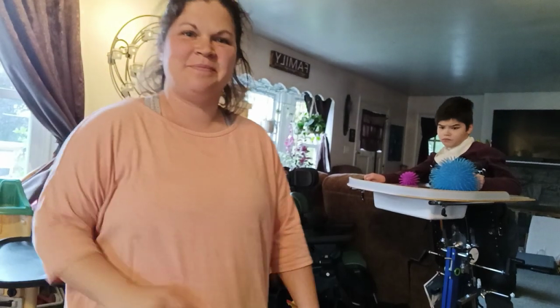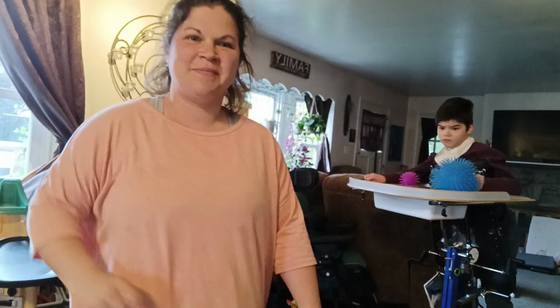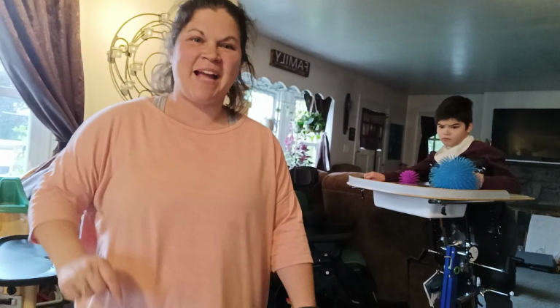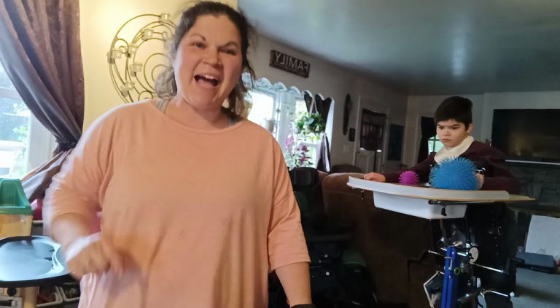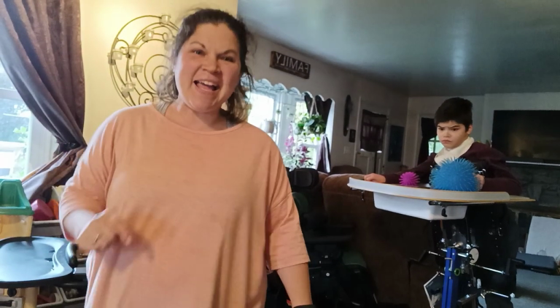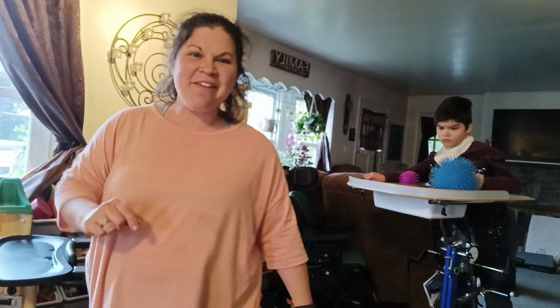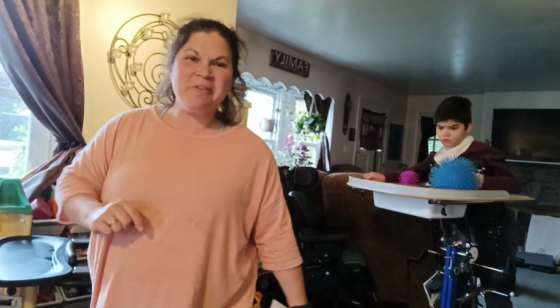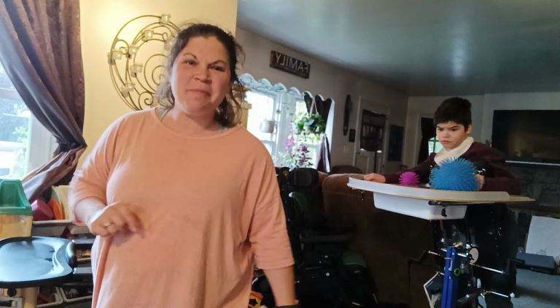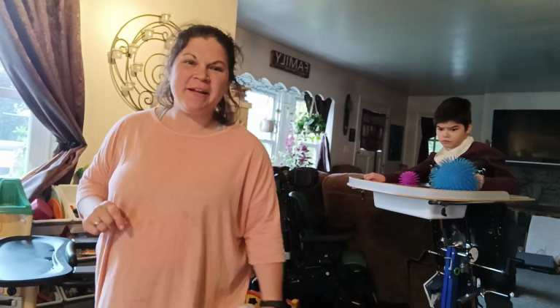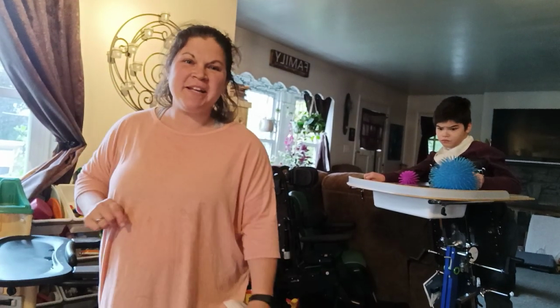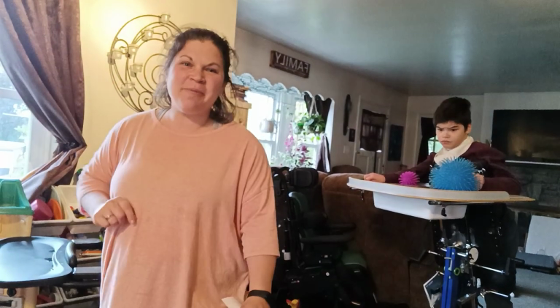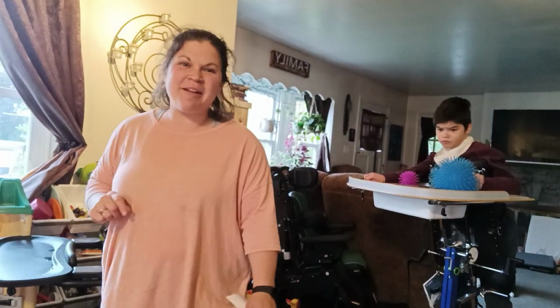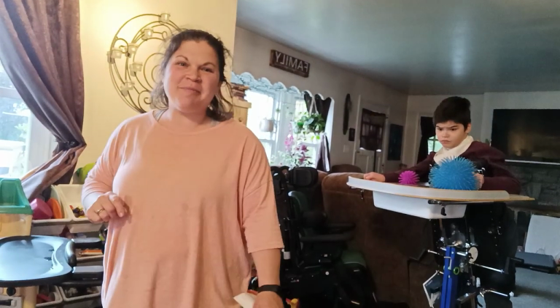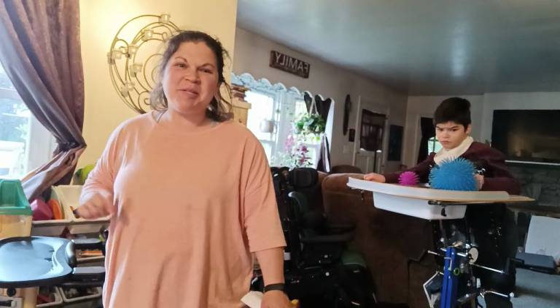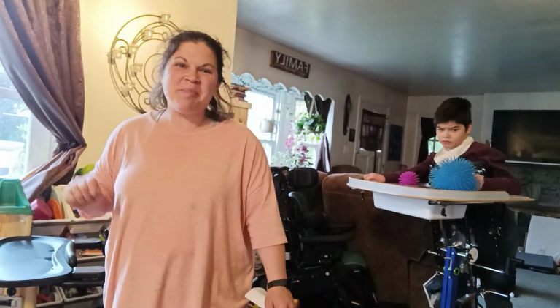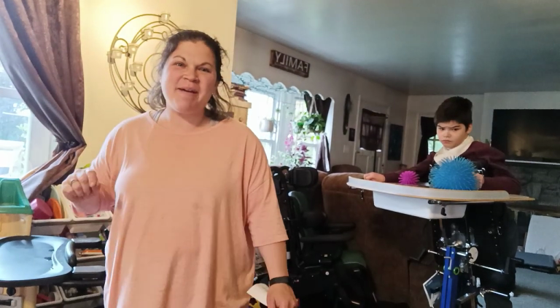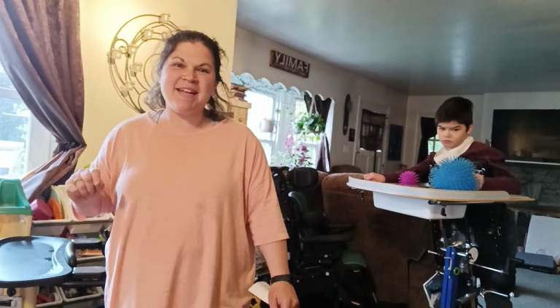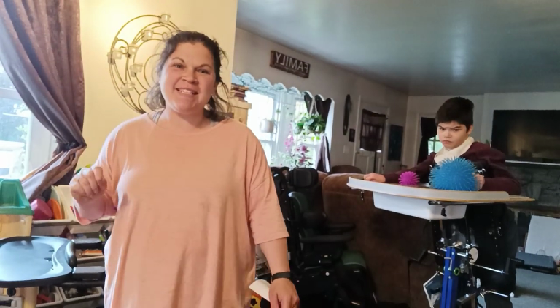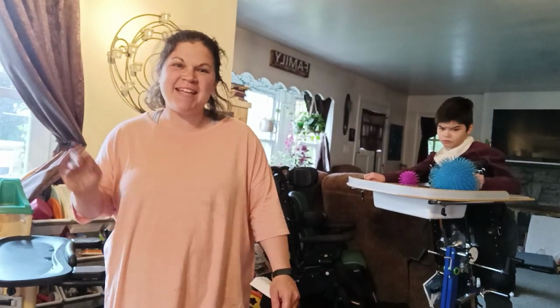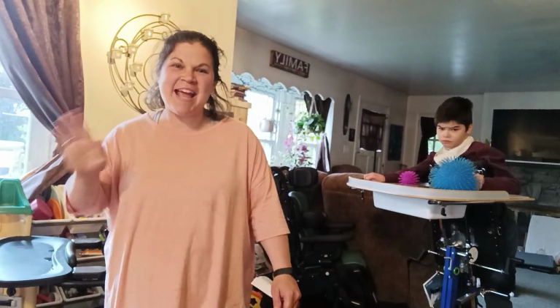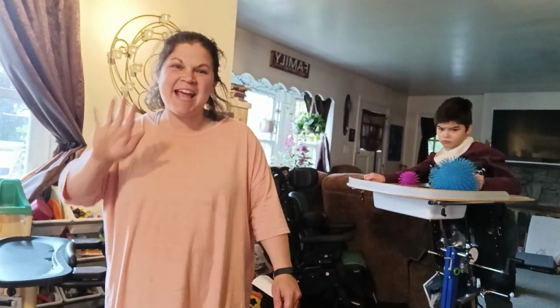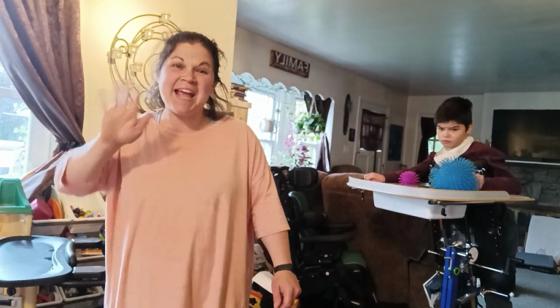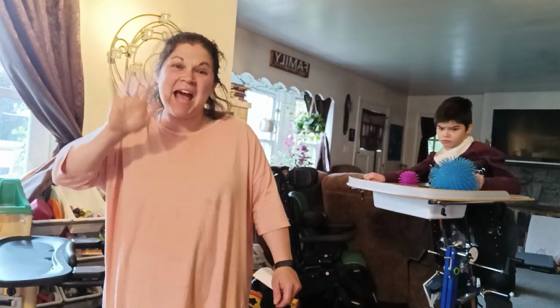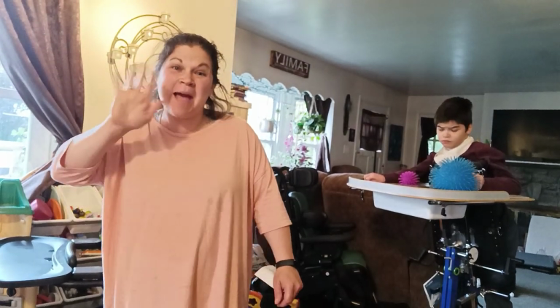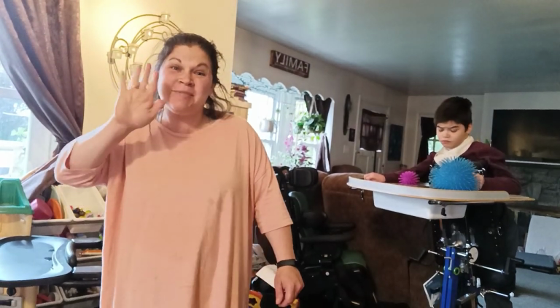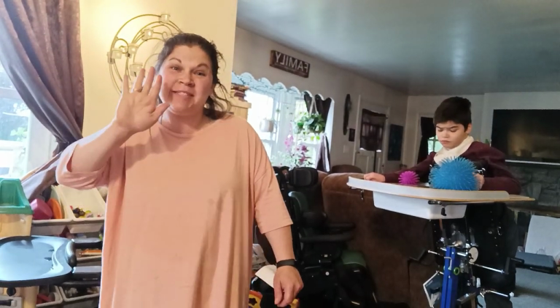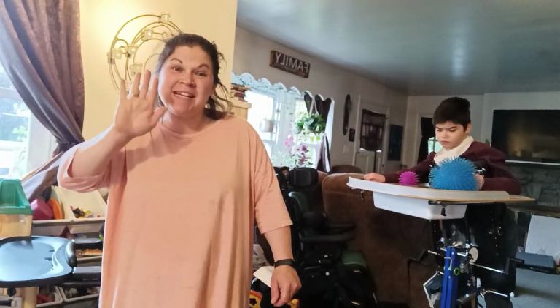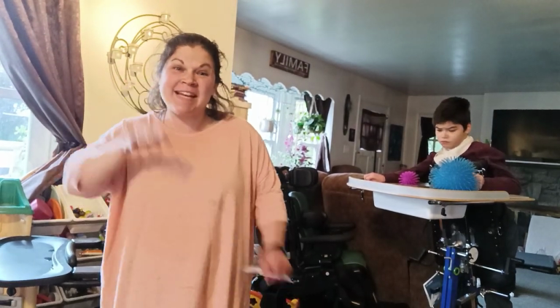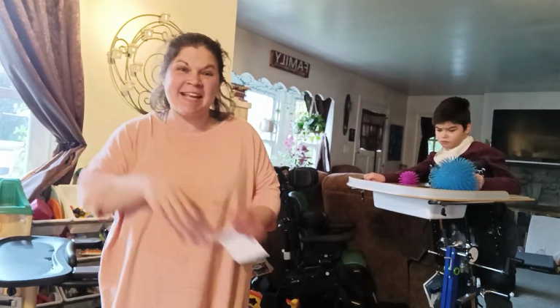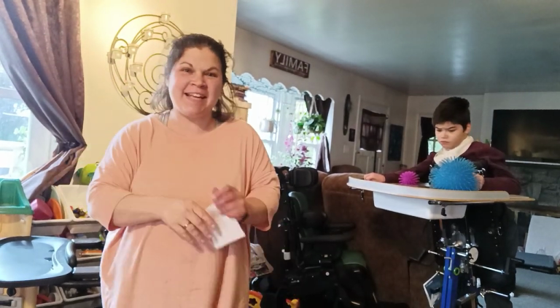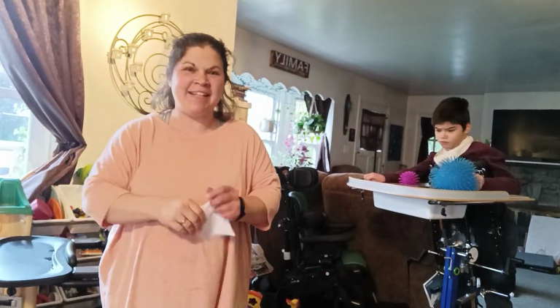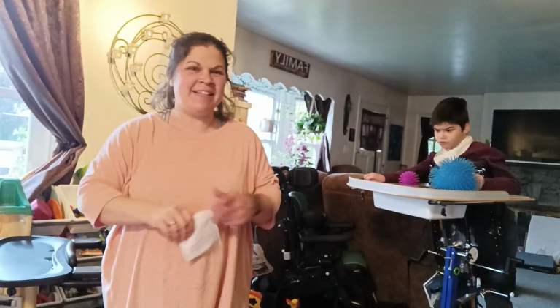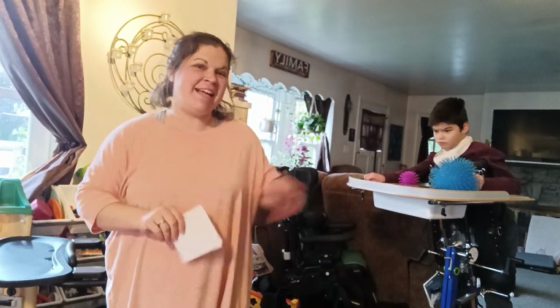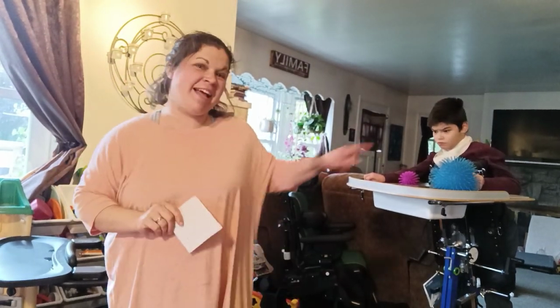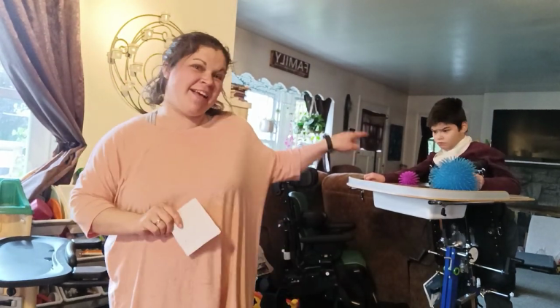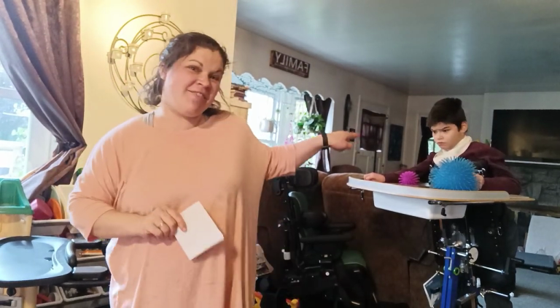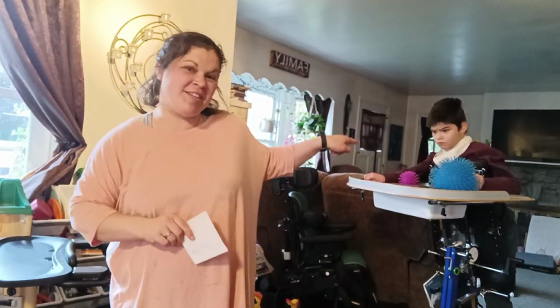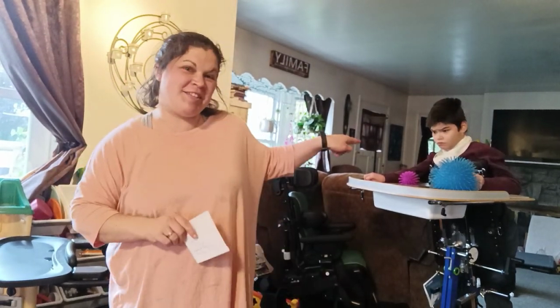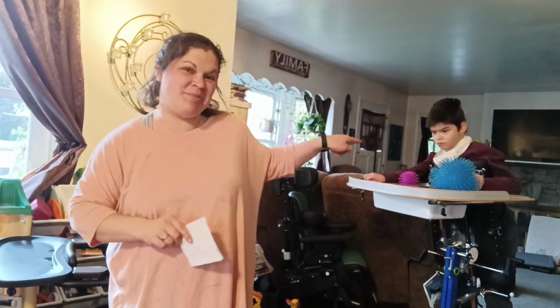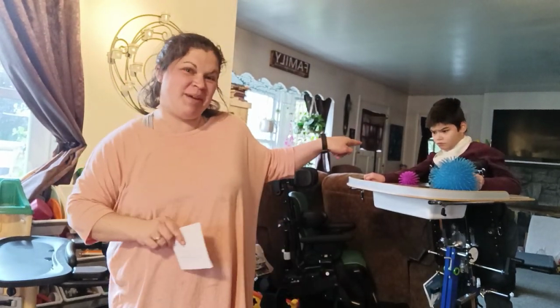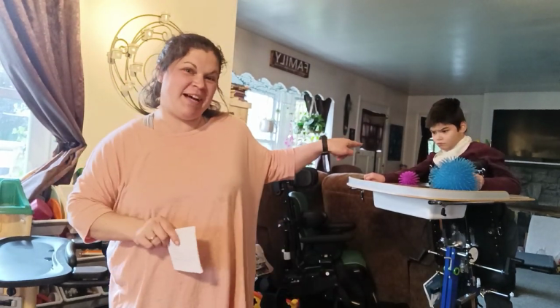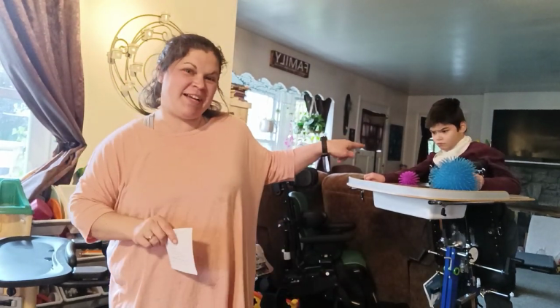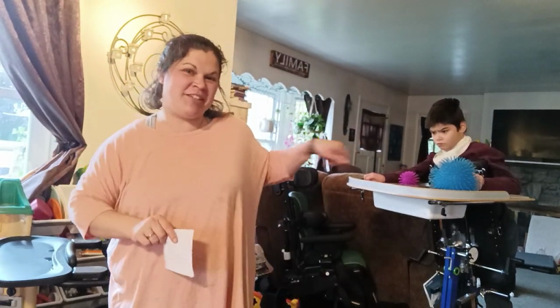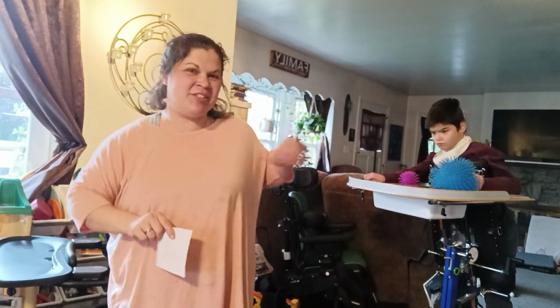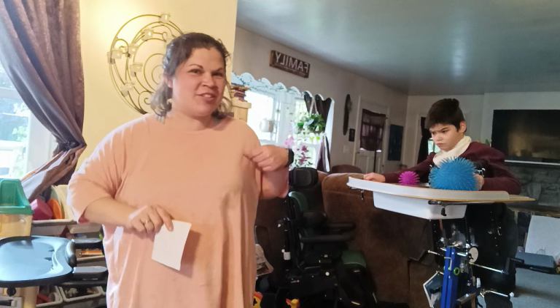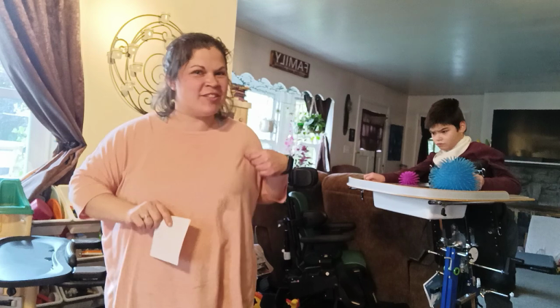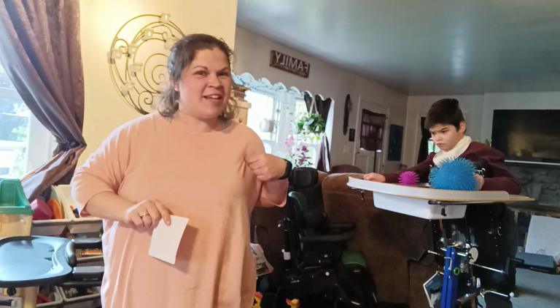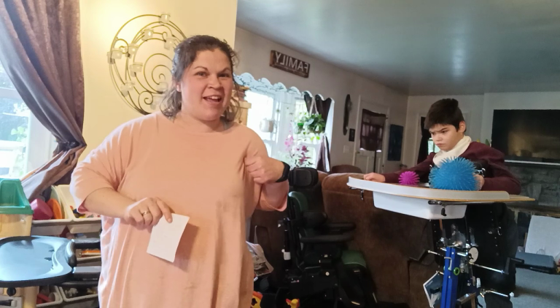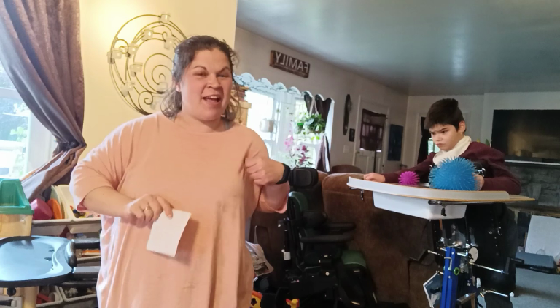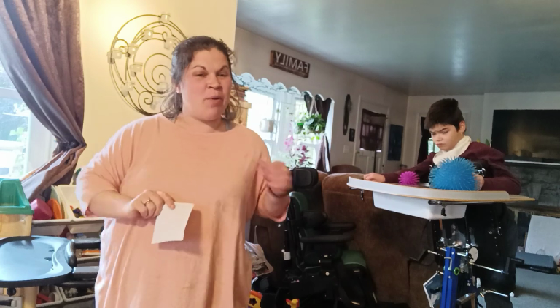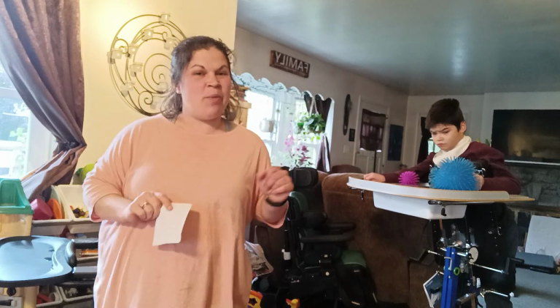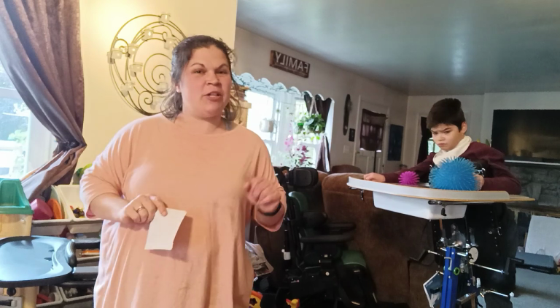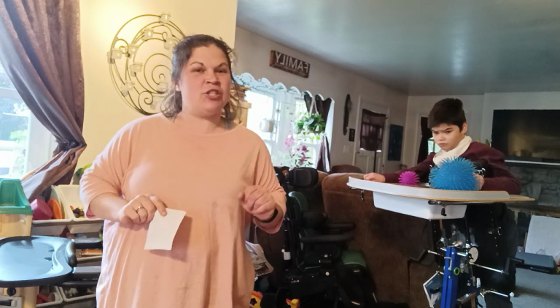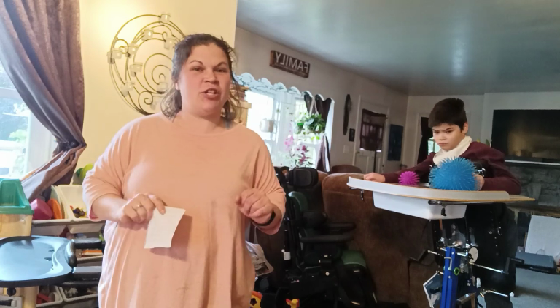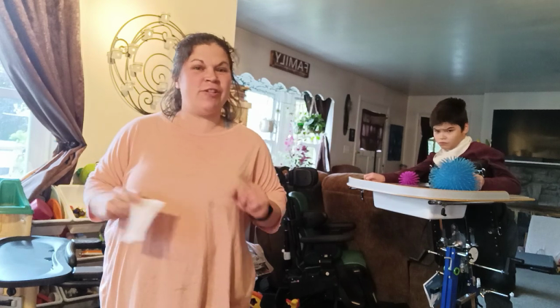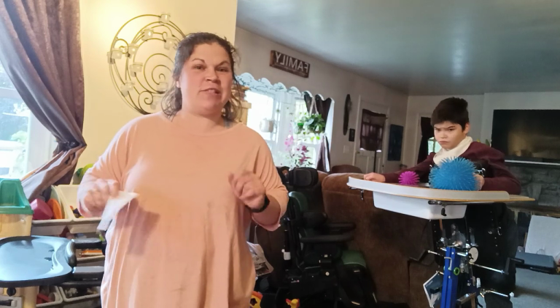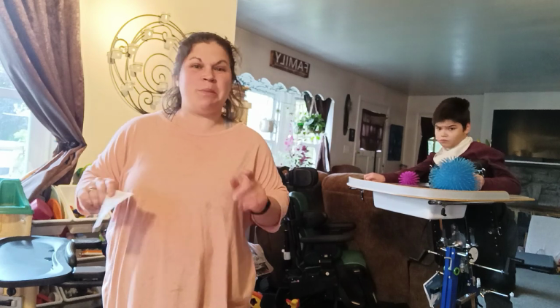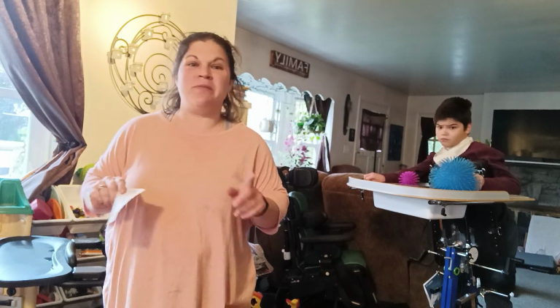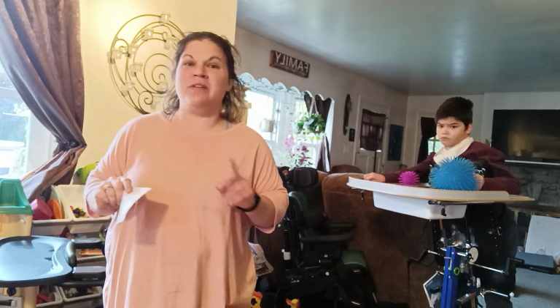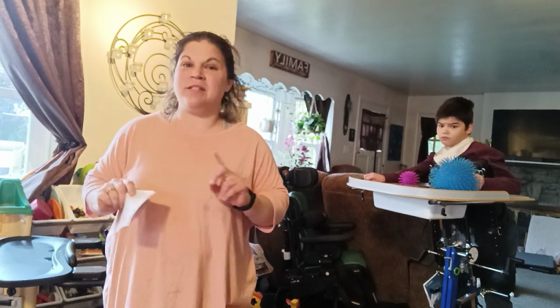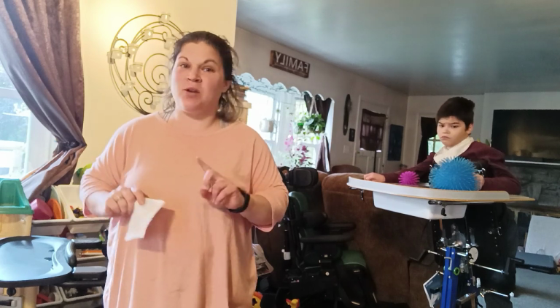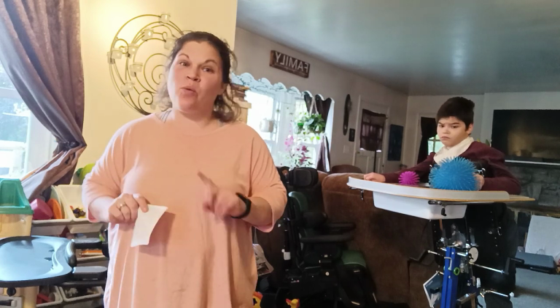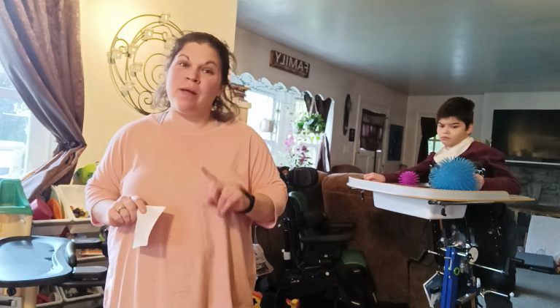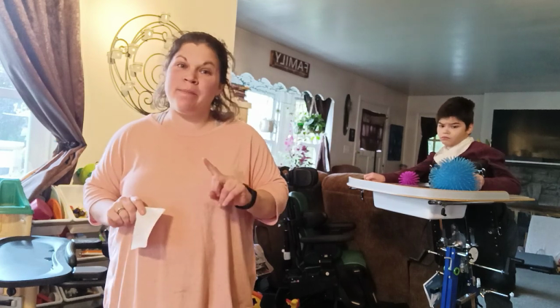Hi everybody, welcome to my day. I'm Dani and this is Miles. We want to show you some of his equipment.